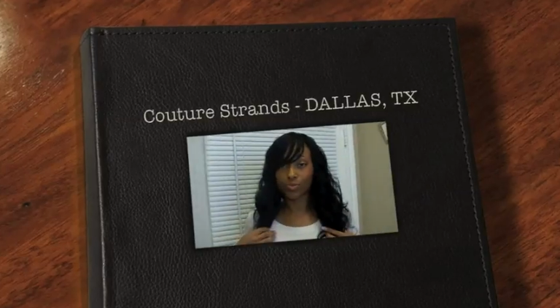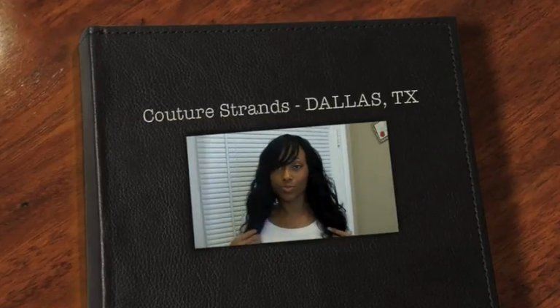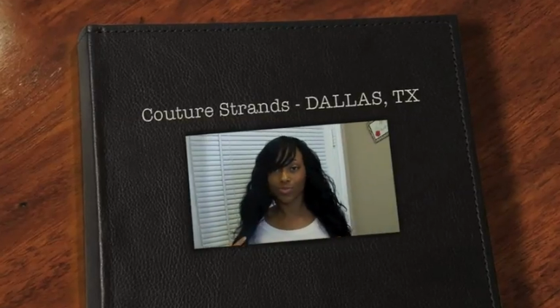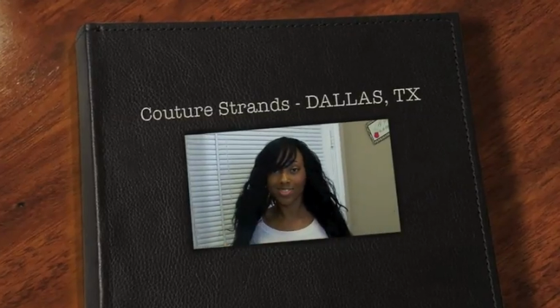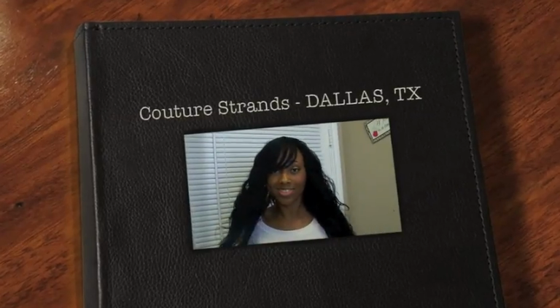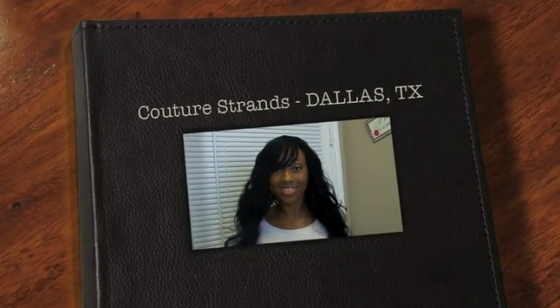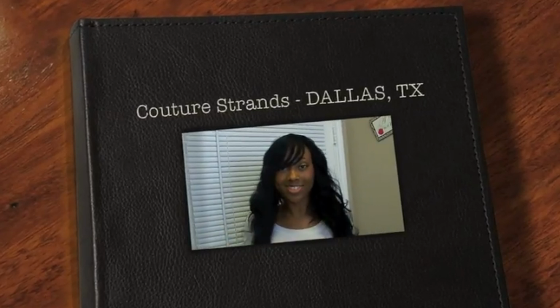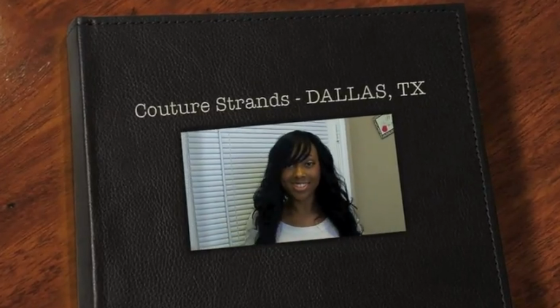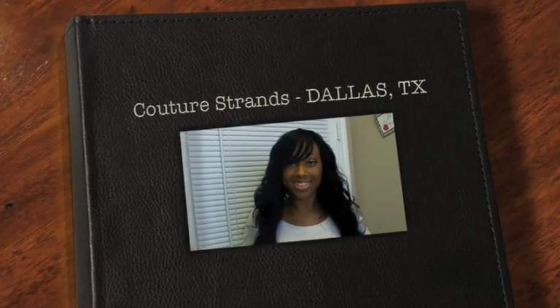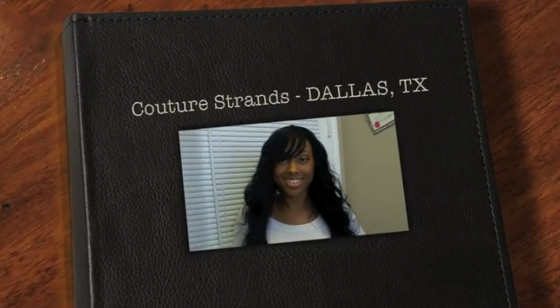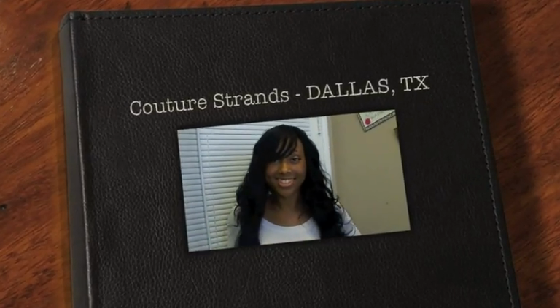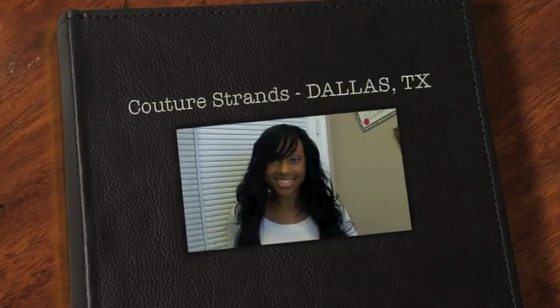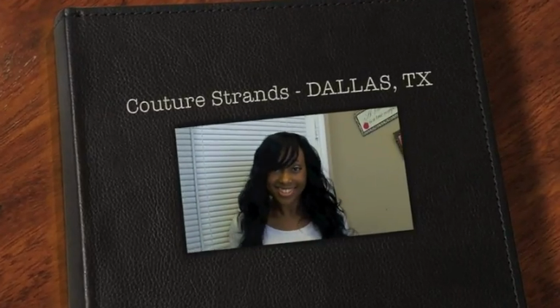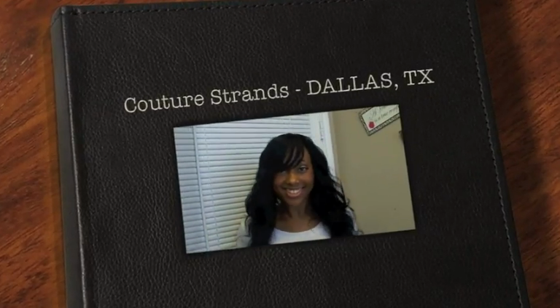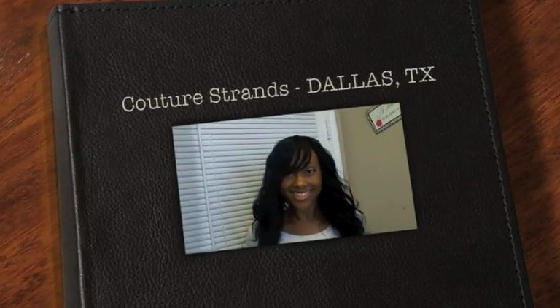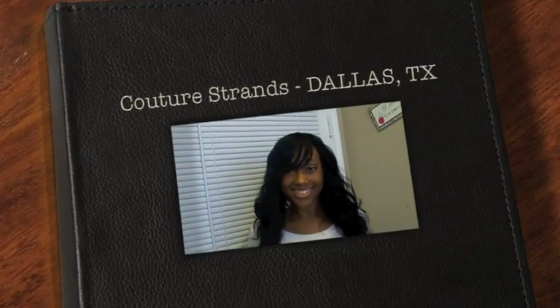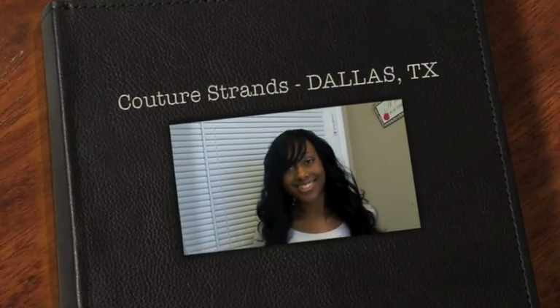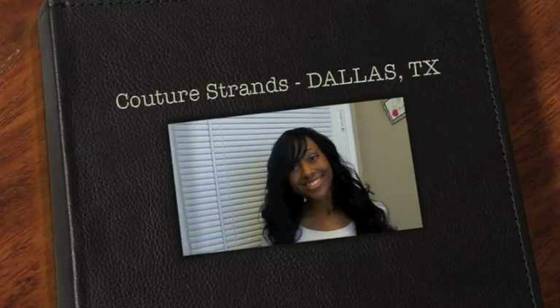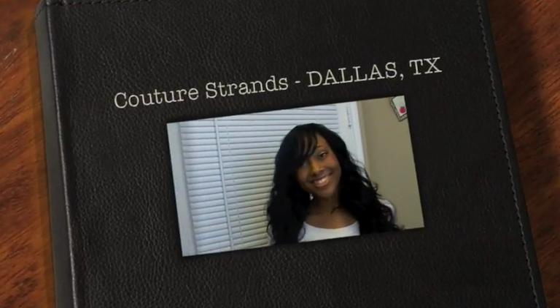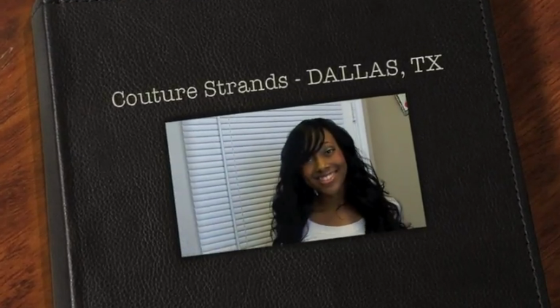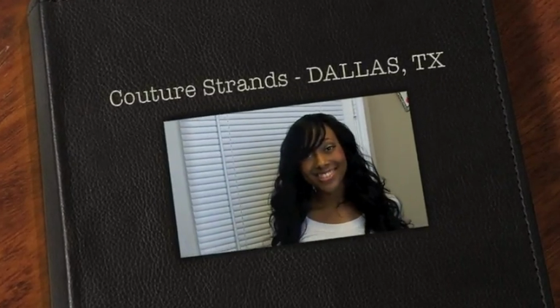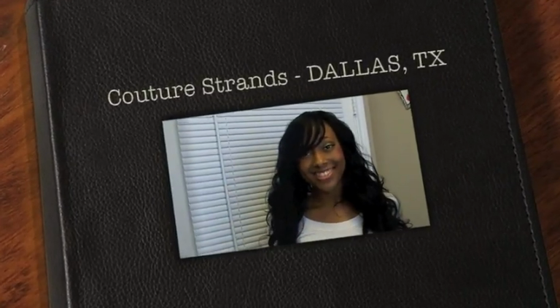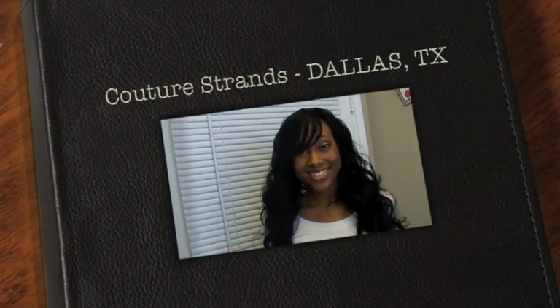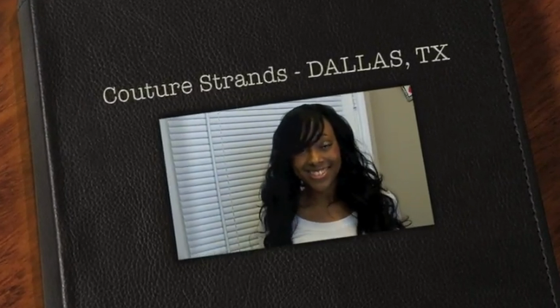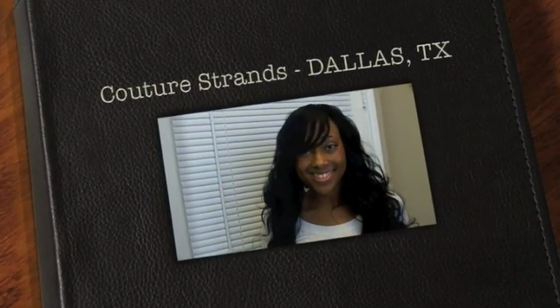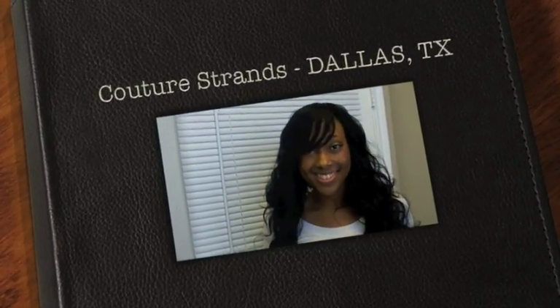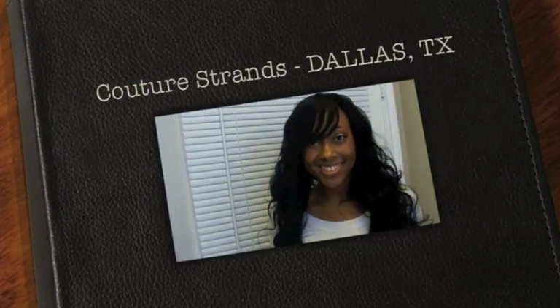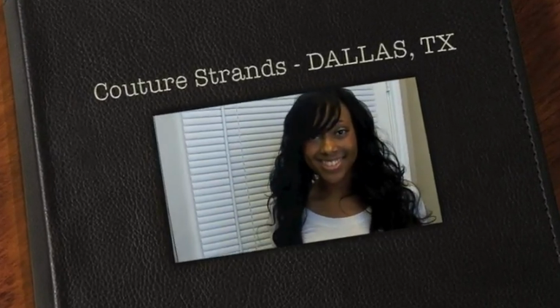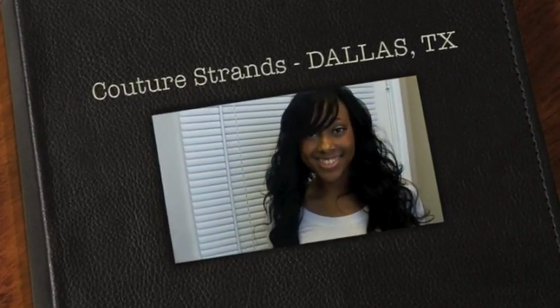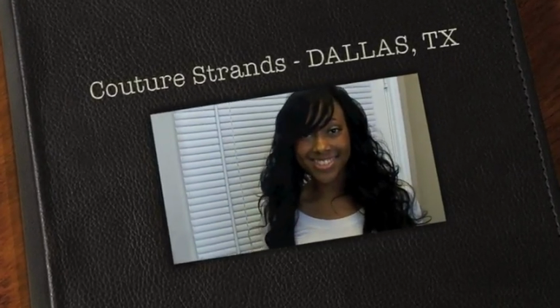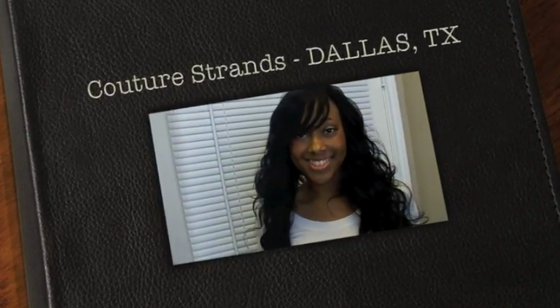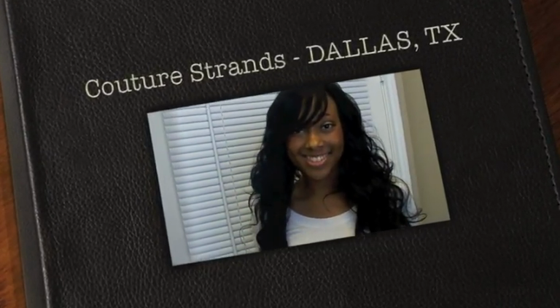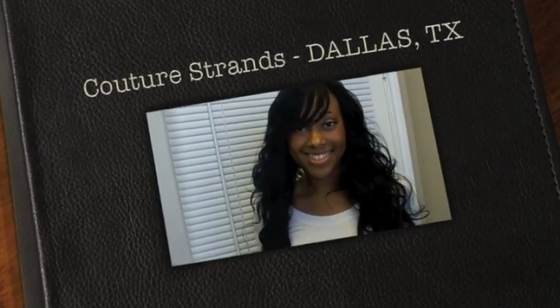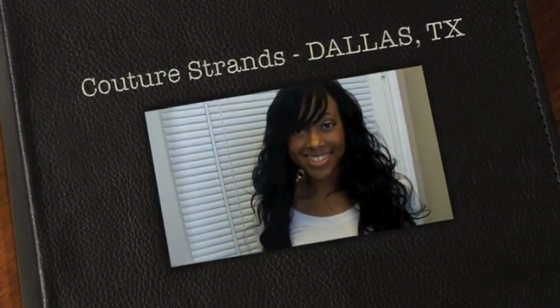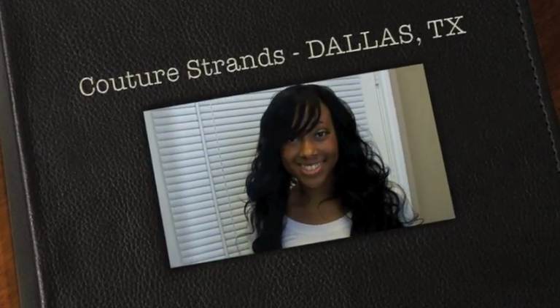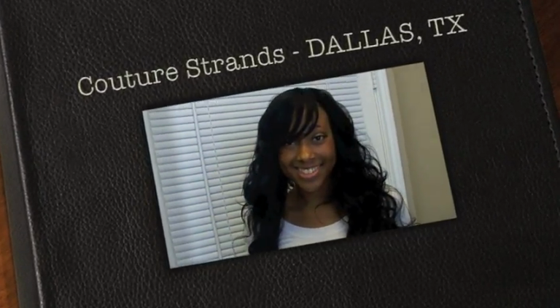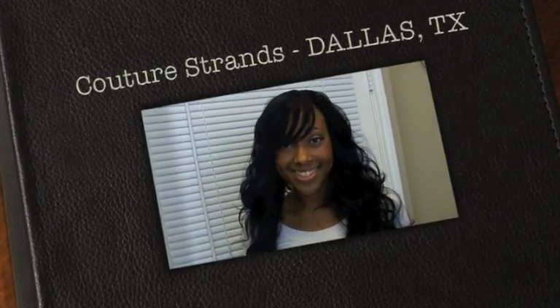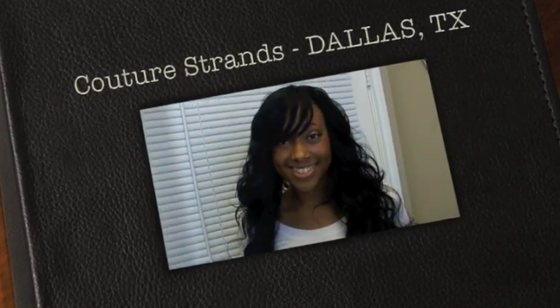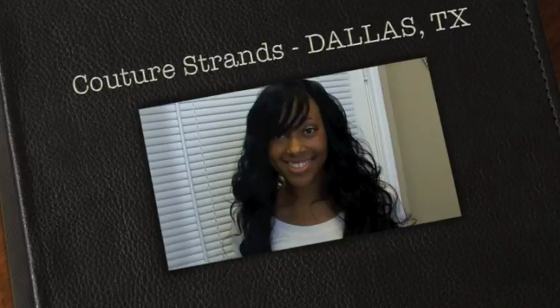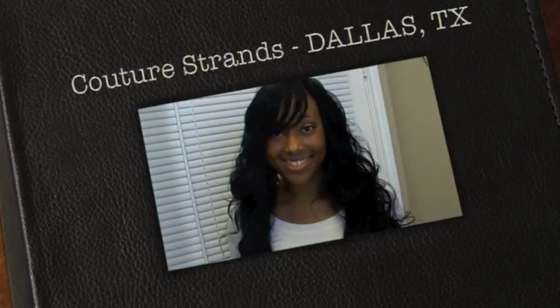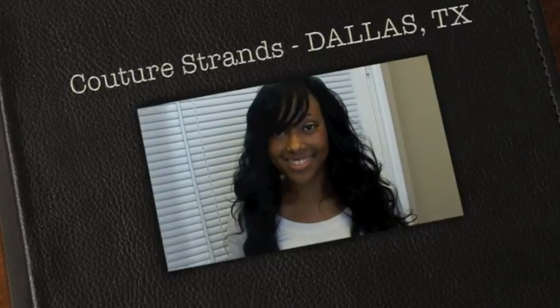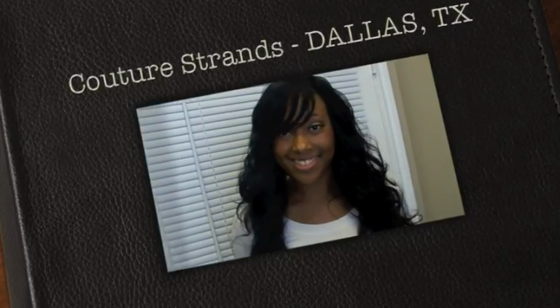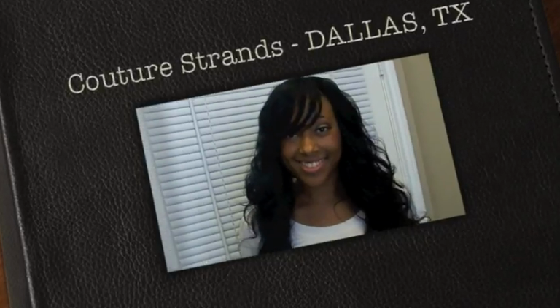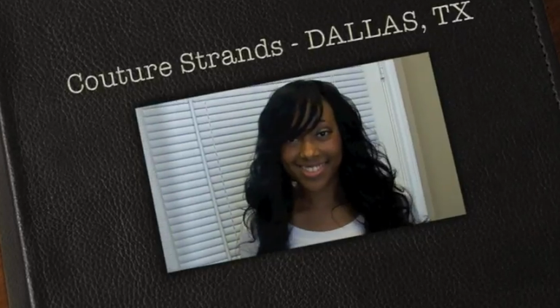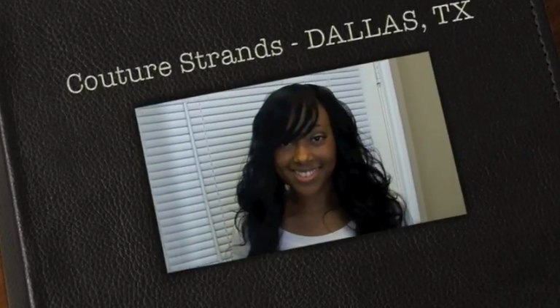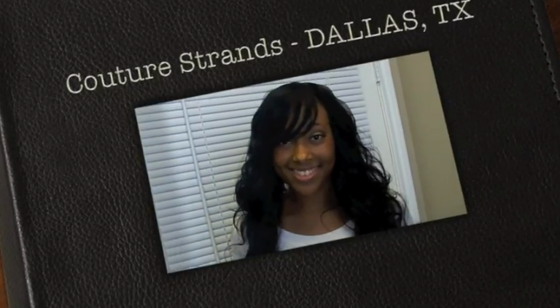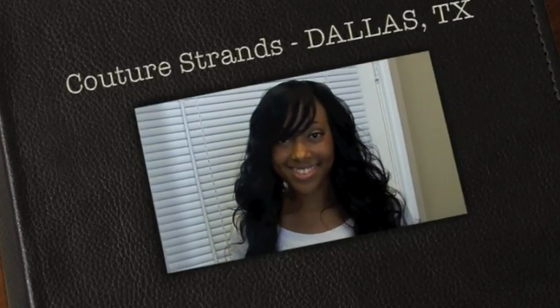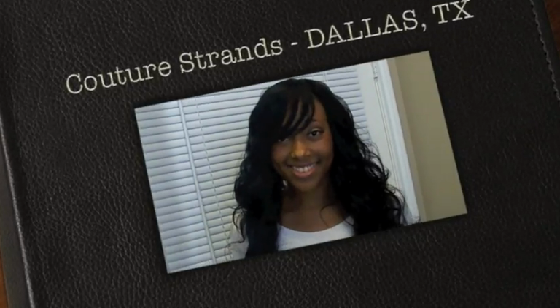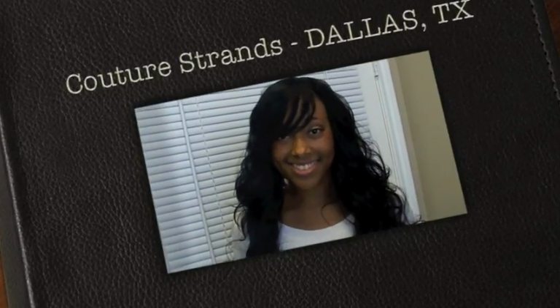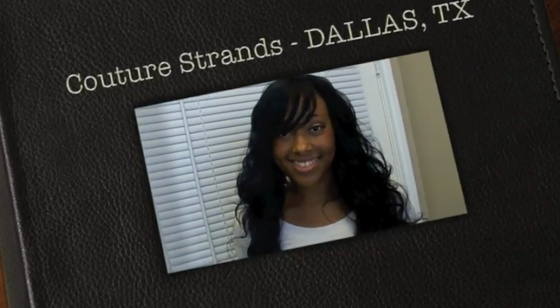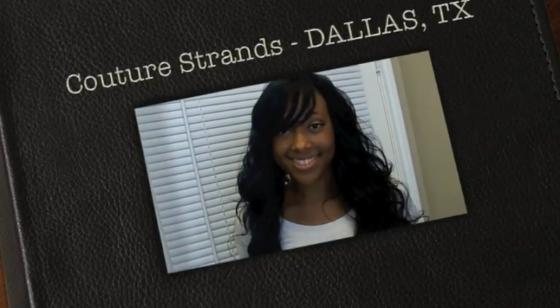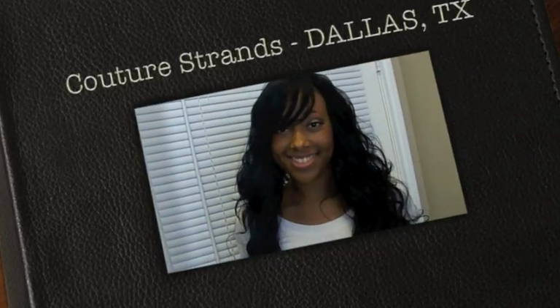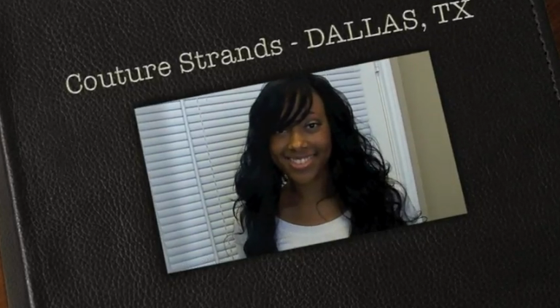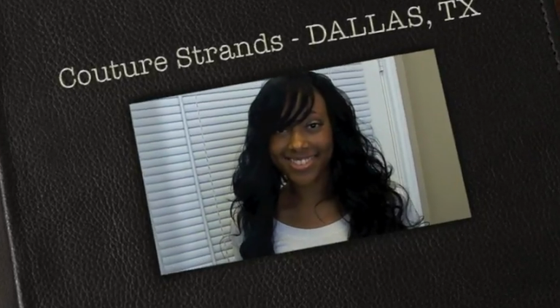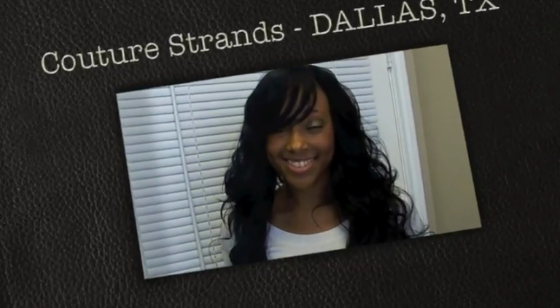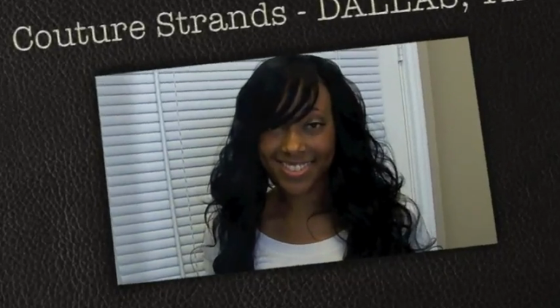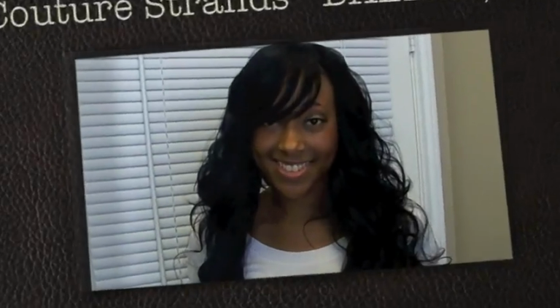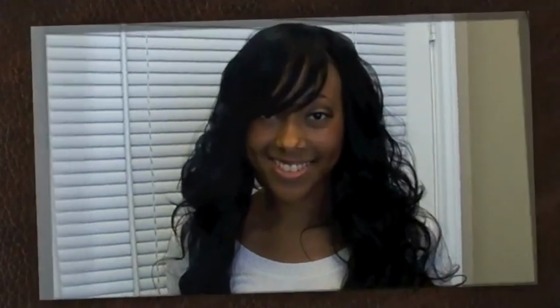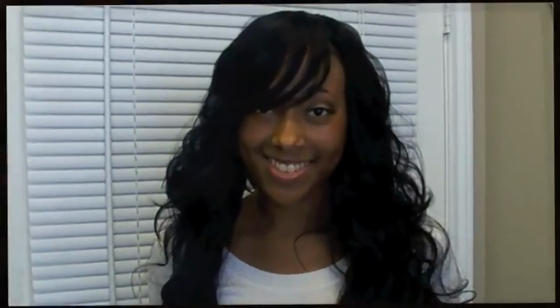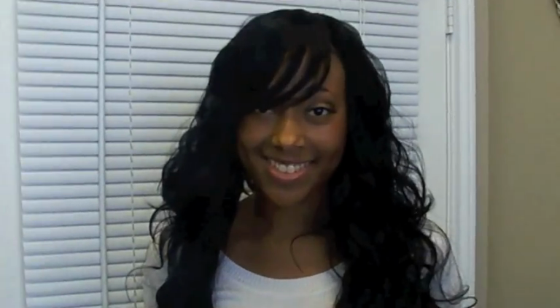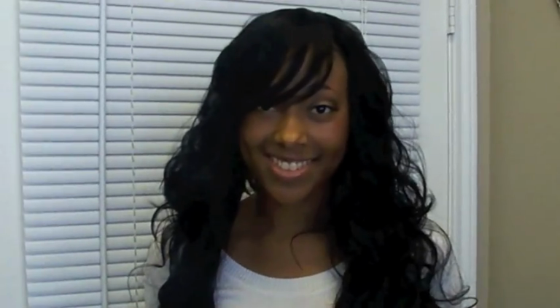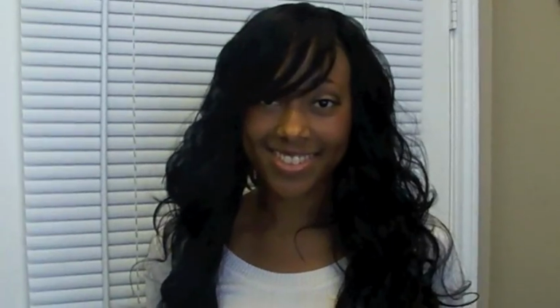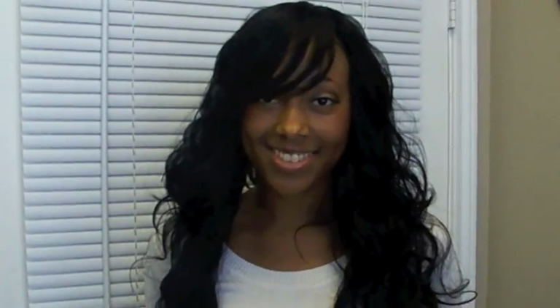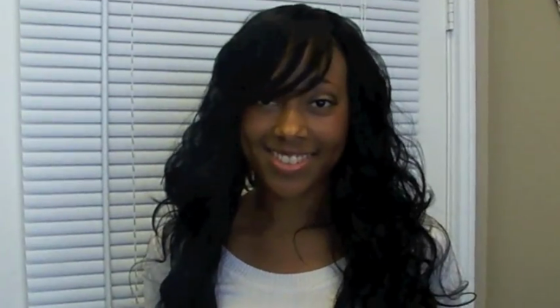Representing Couture Strands Dallas, we have Ashlyn here — Ms. Beautiful Ashlyn — and she wanted to talk to you guys about her install.